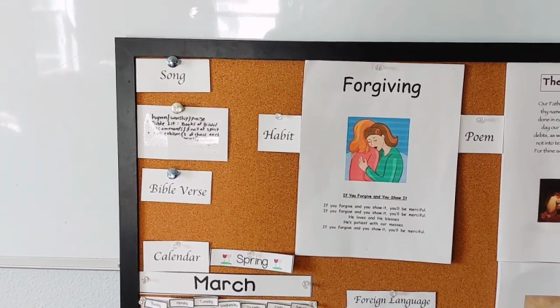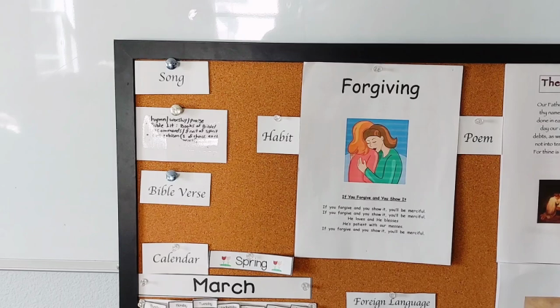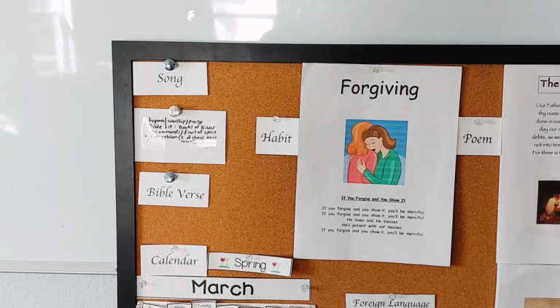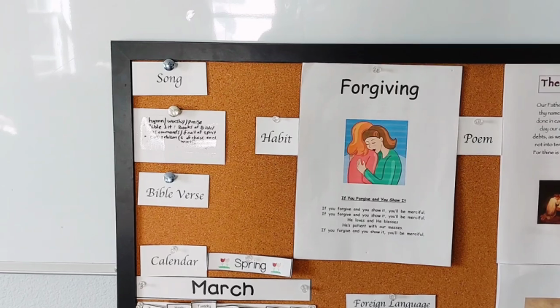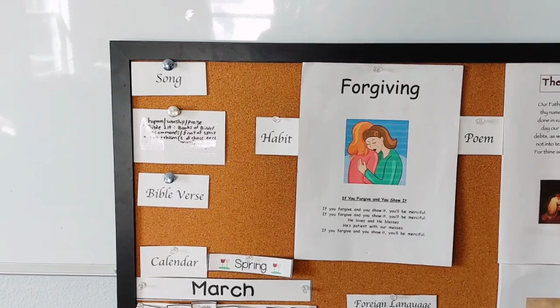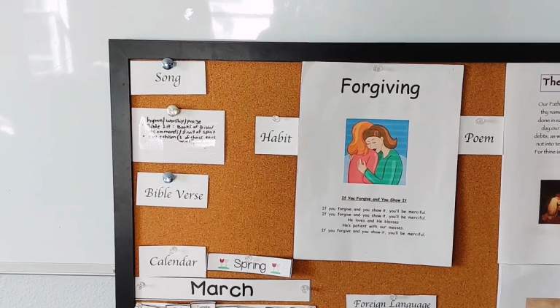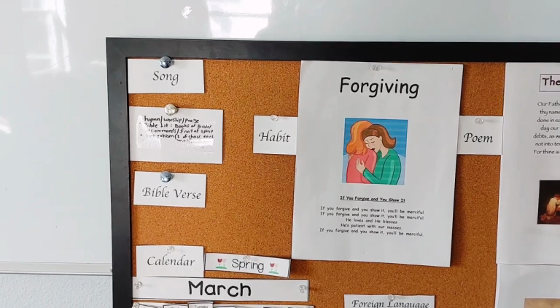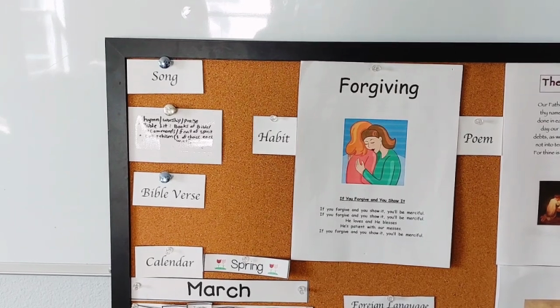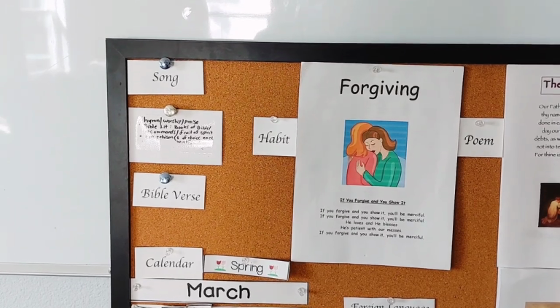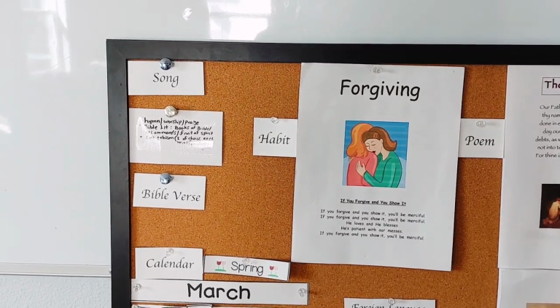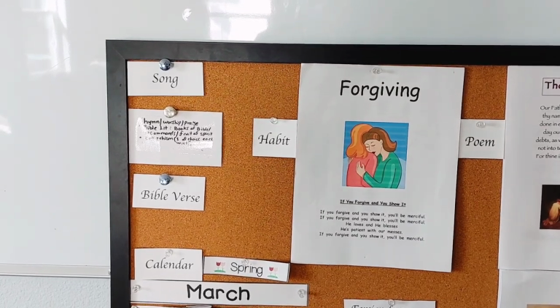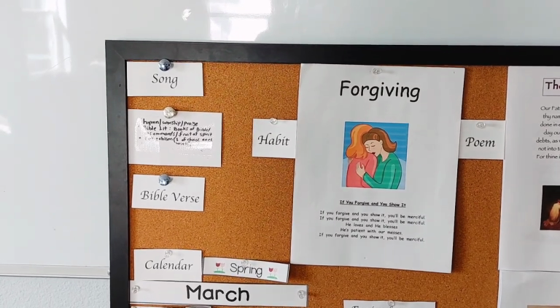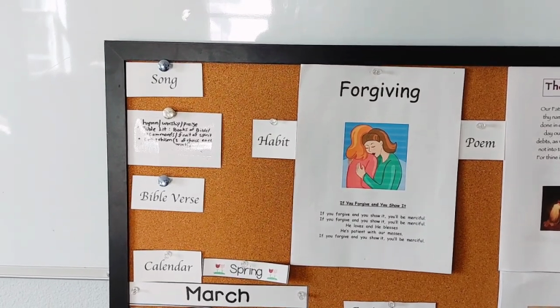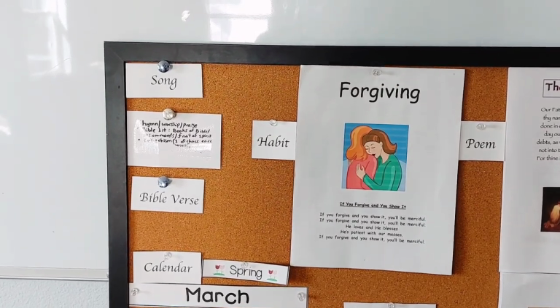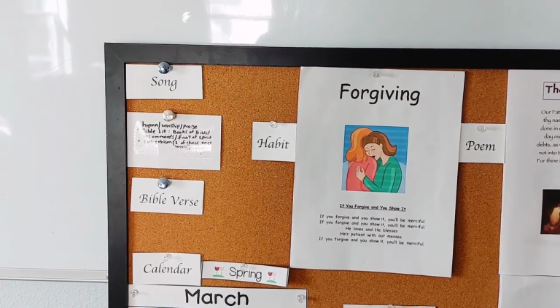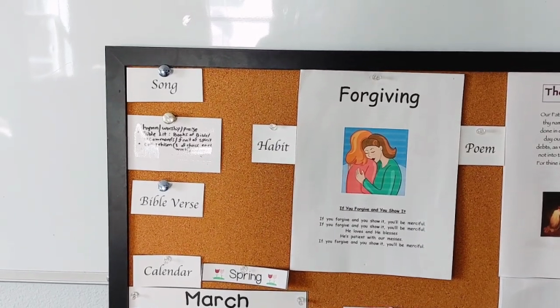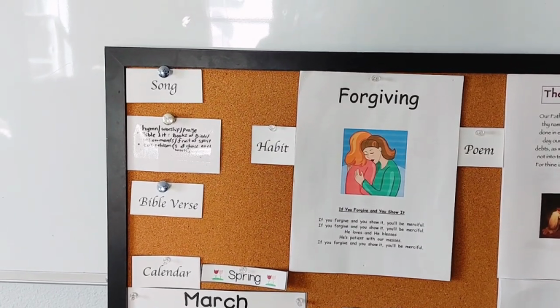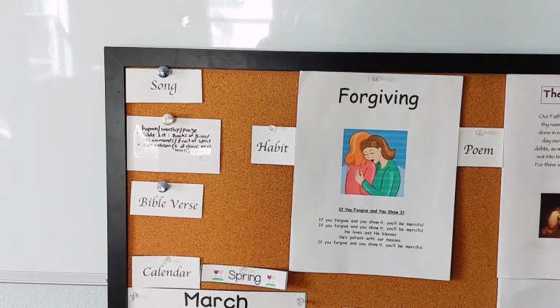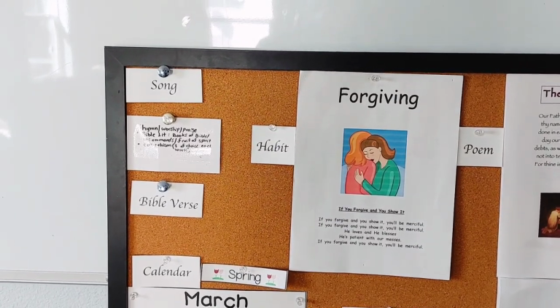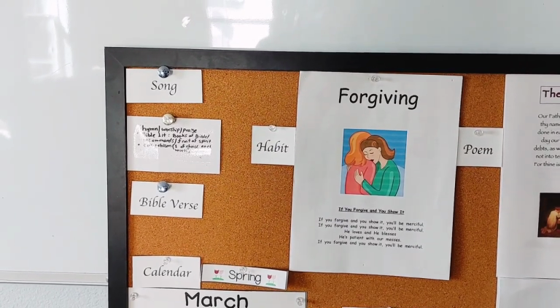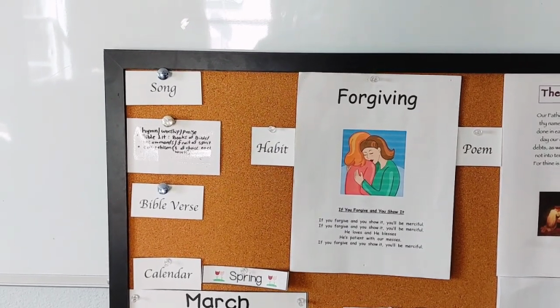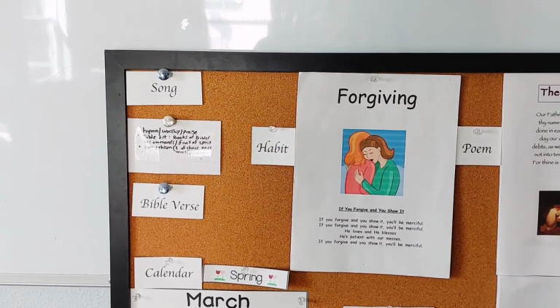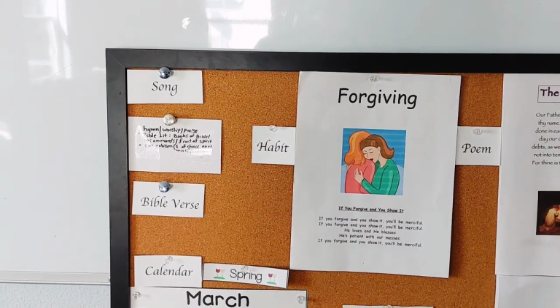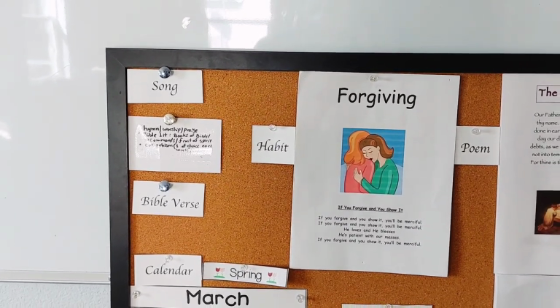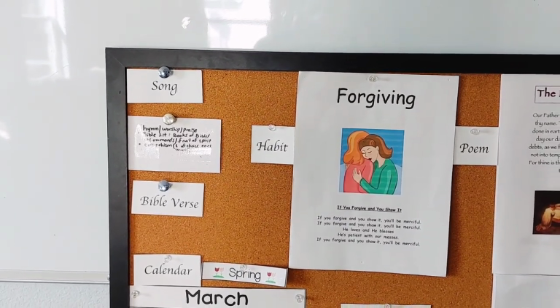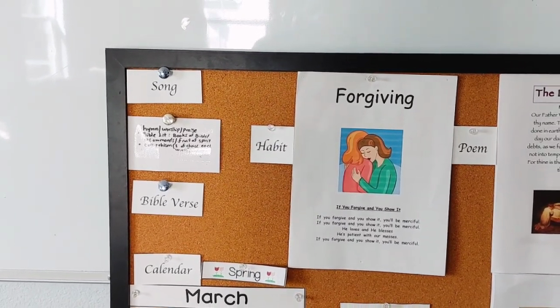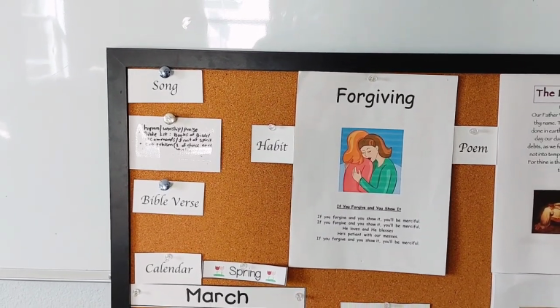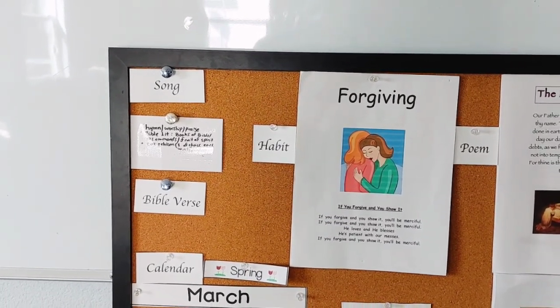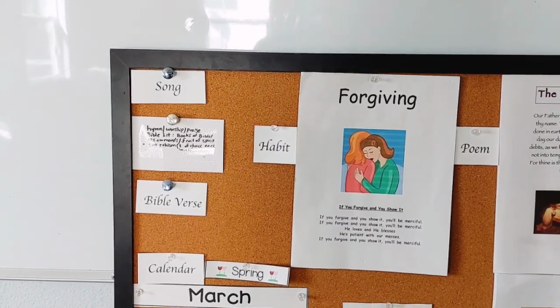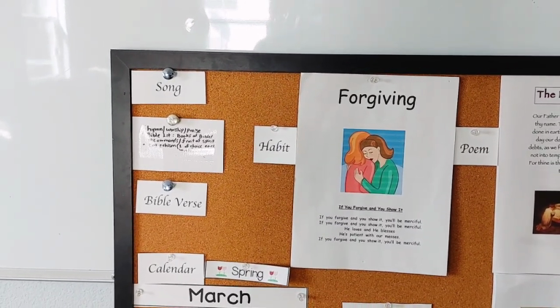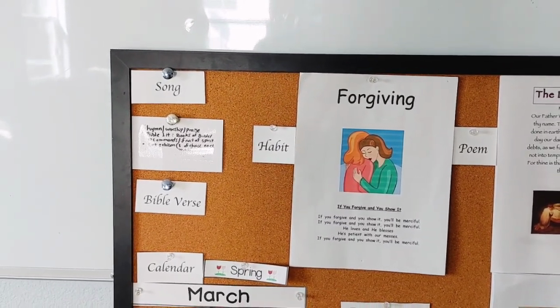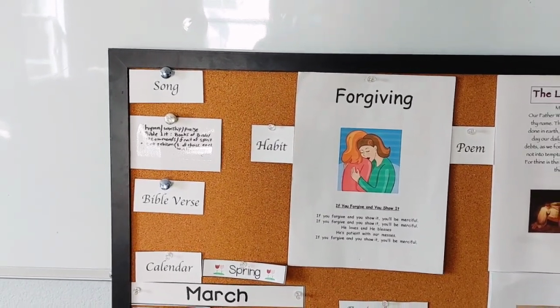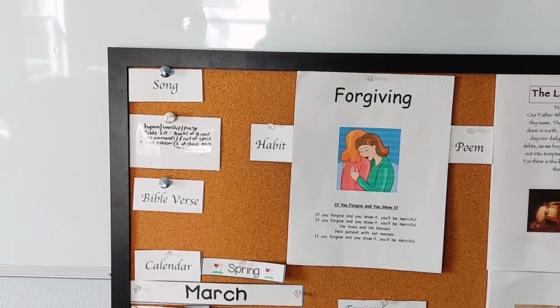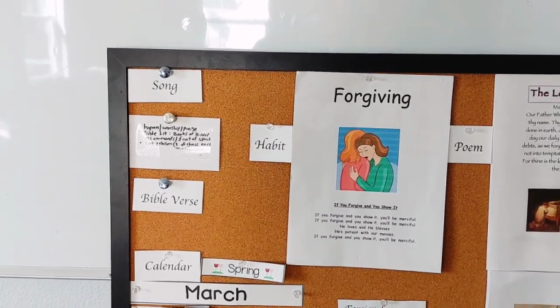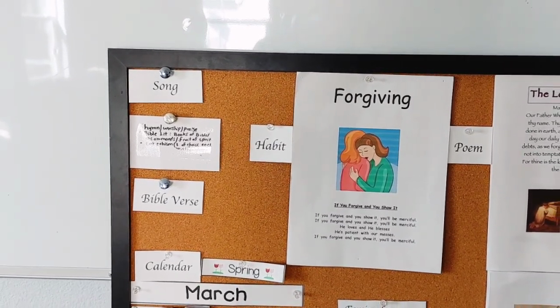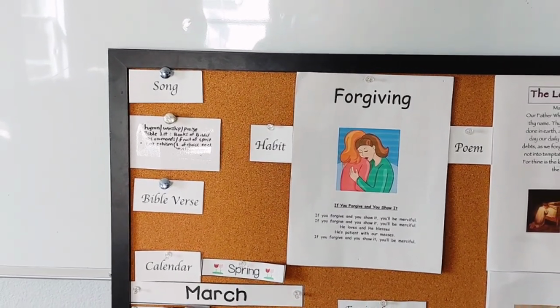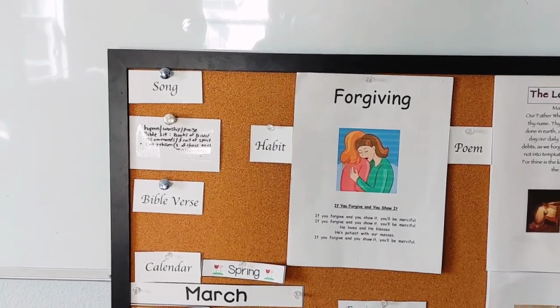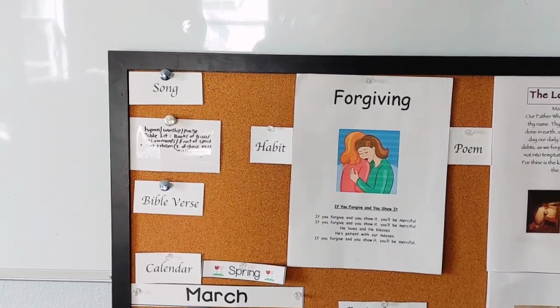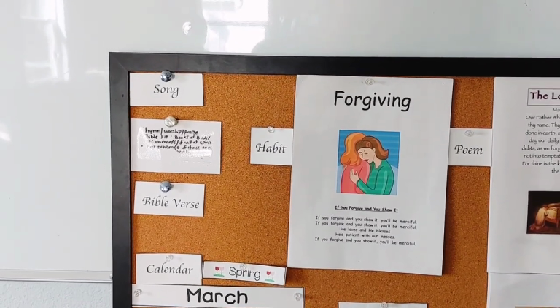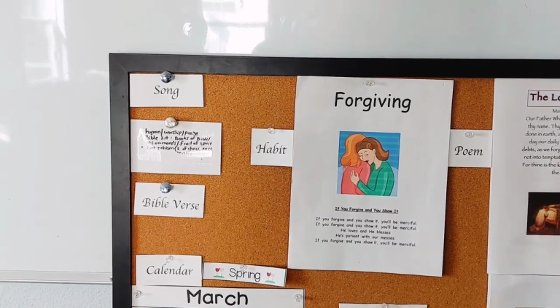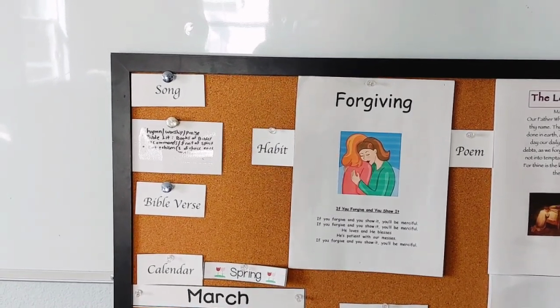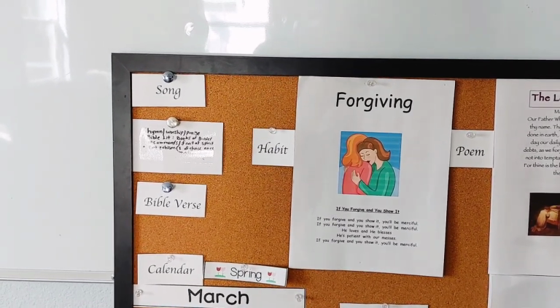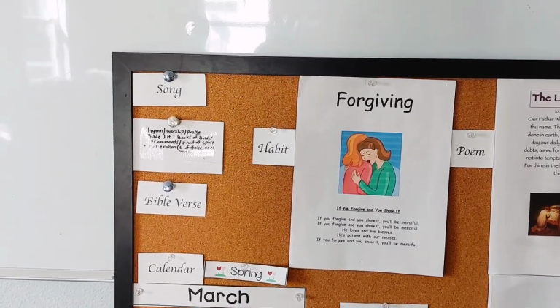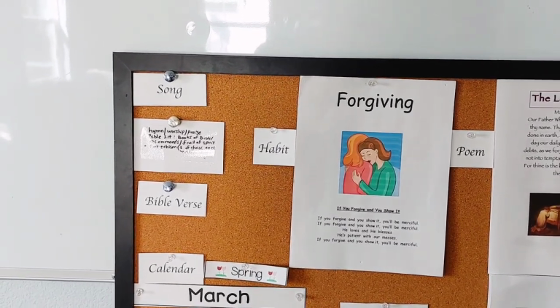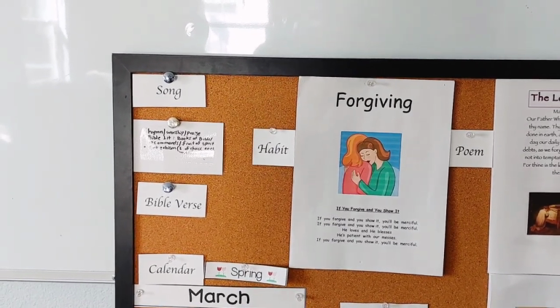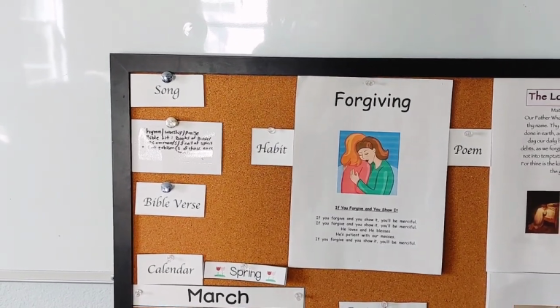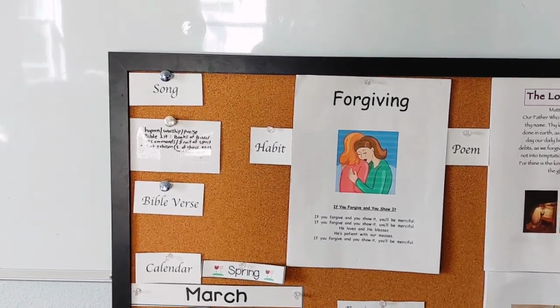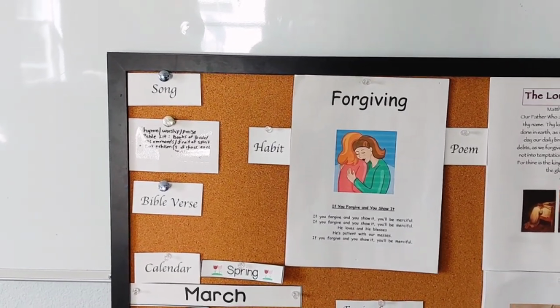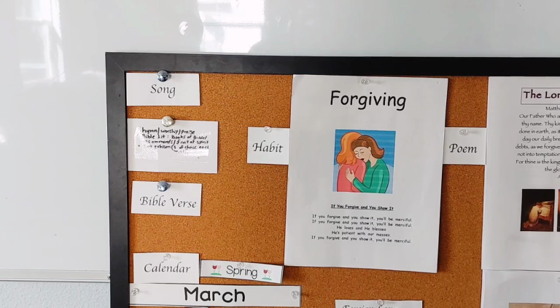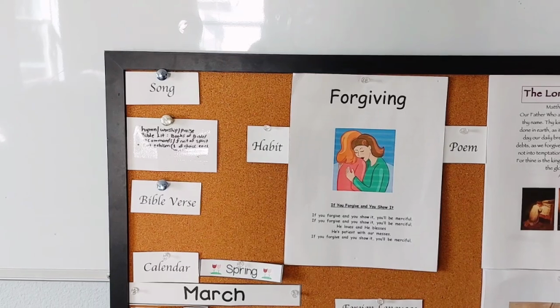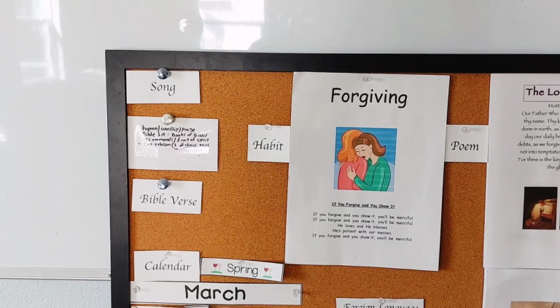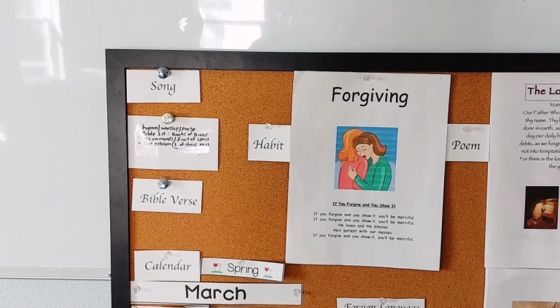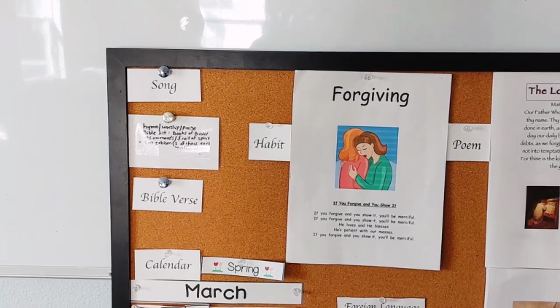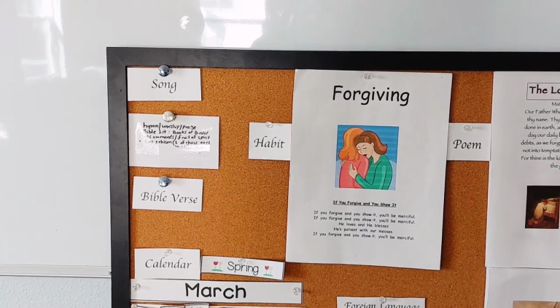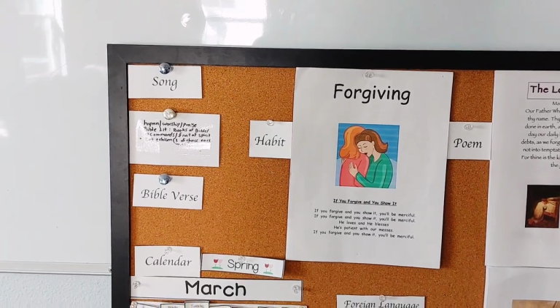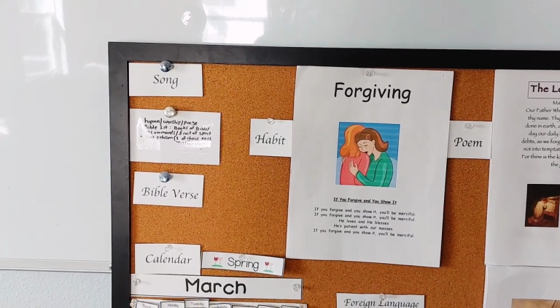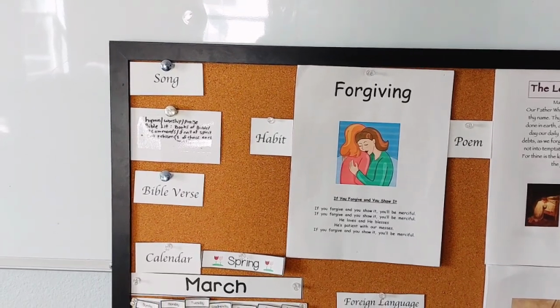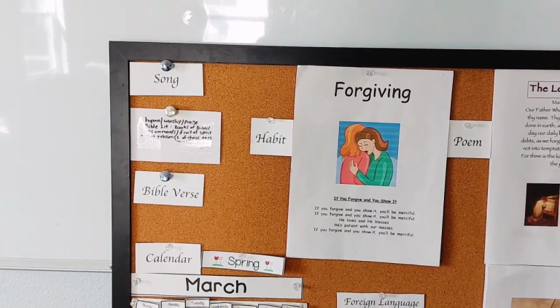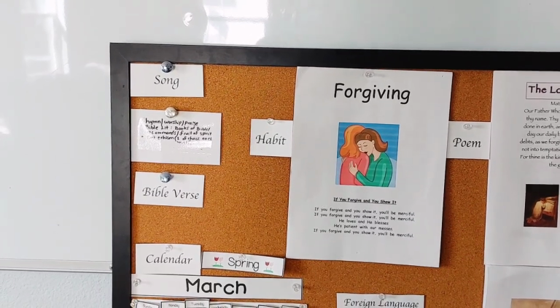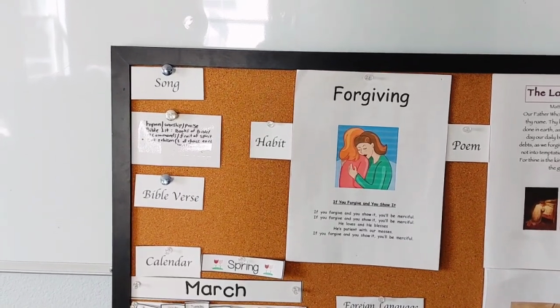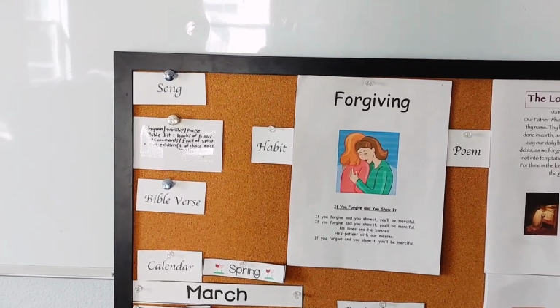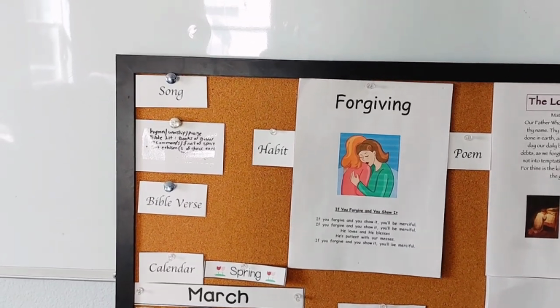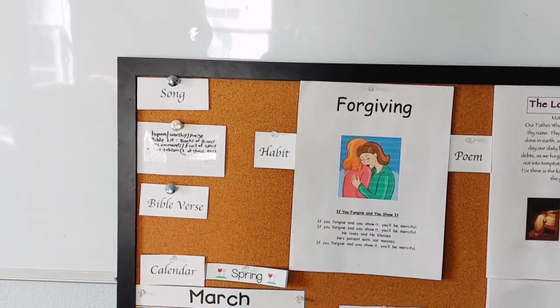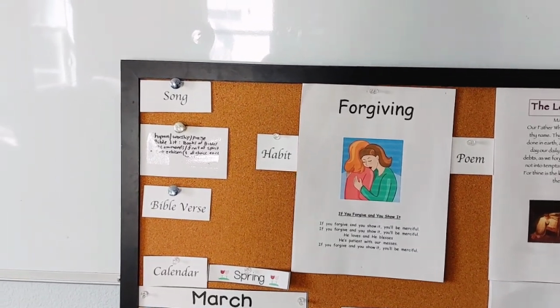Then we have a Bible verse memory box and we do that at breakfast as well. We review a few old verses and then work on our new verse or passage. Right now we're doing Psalms 1.